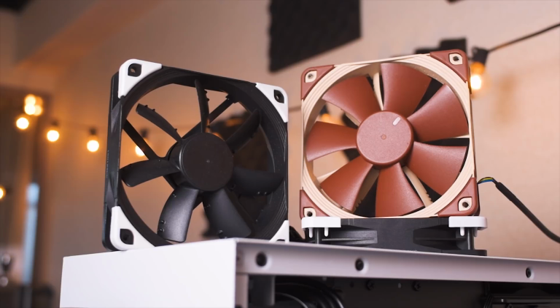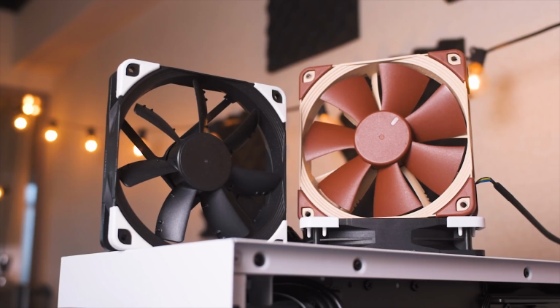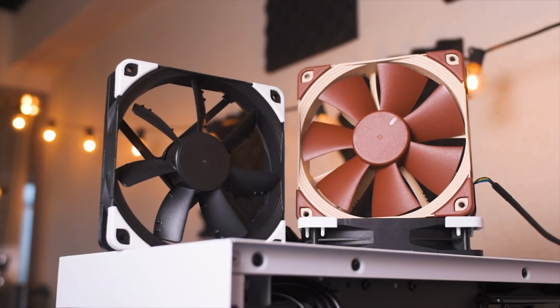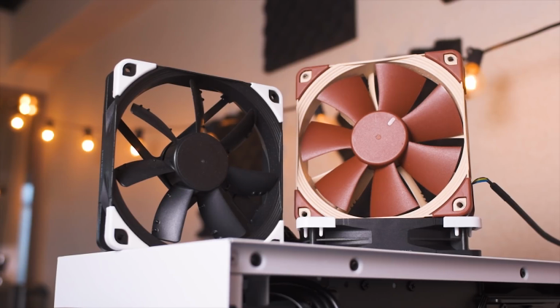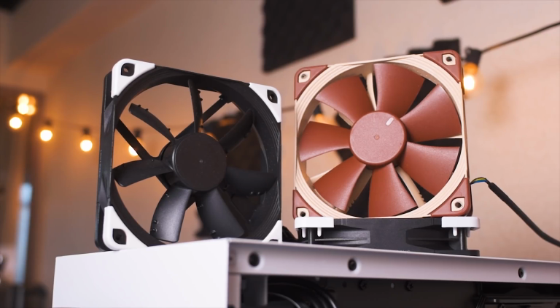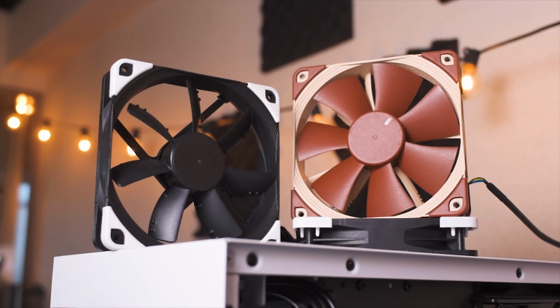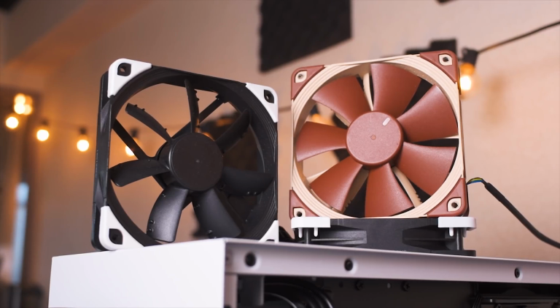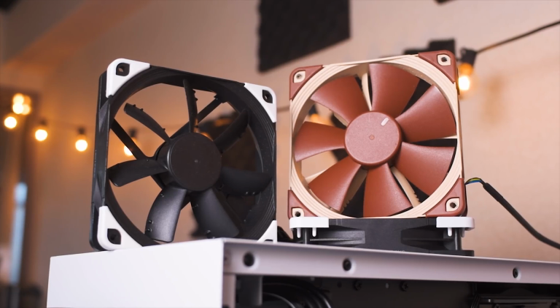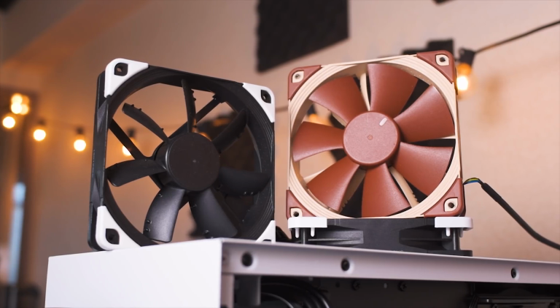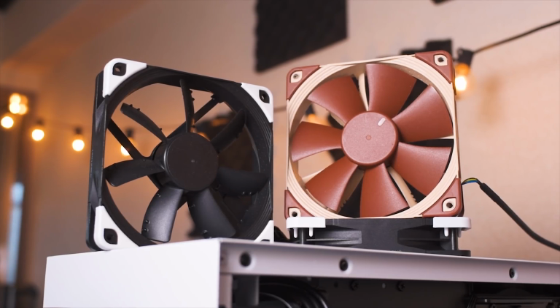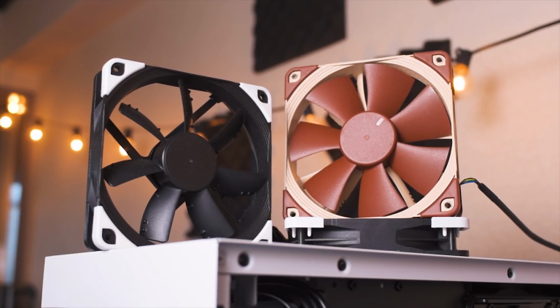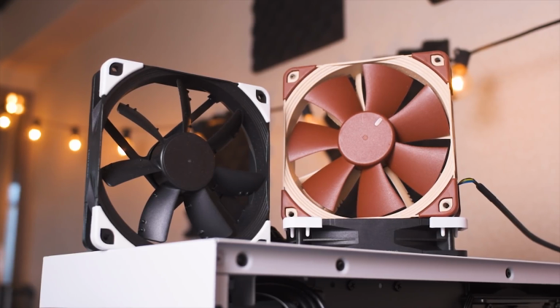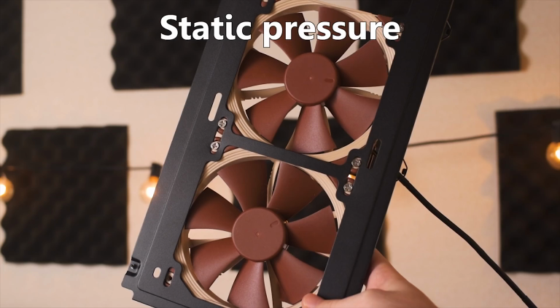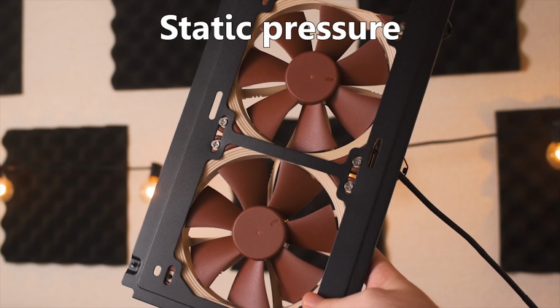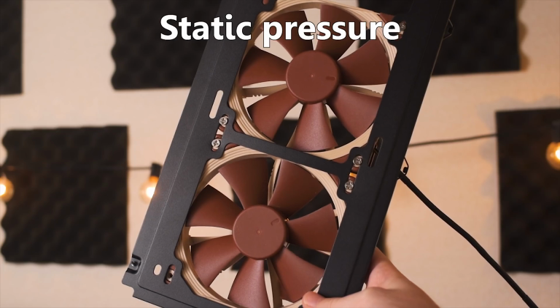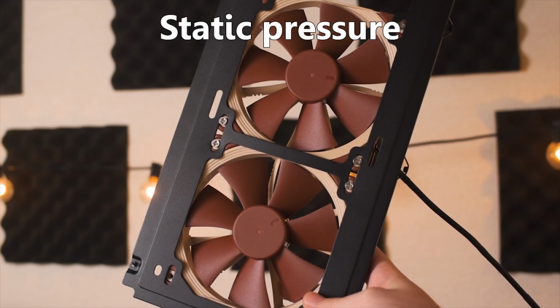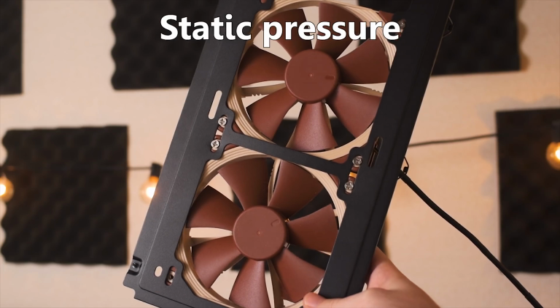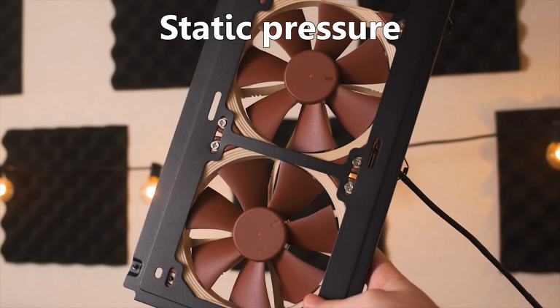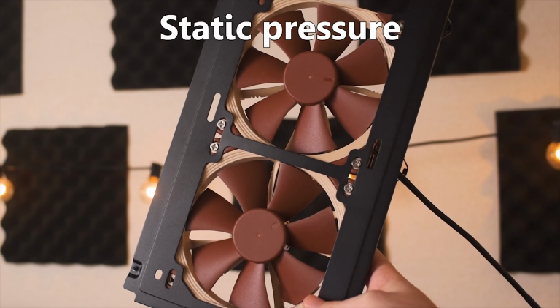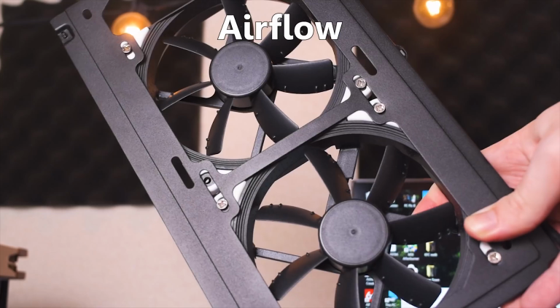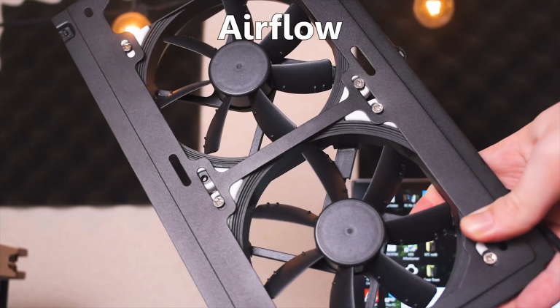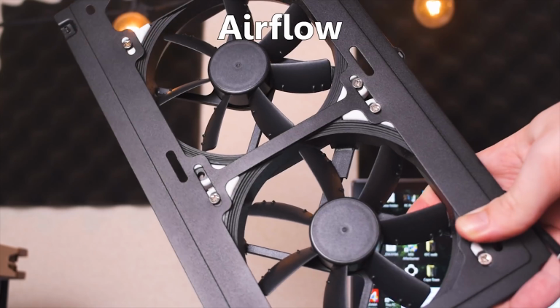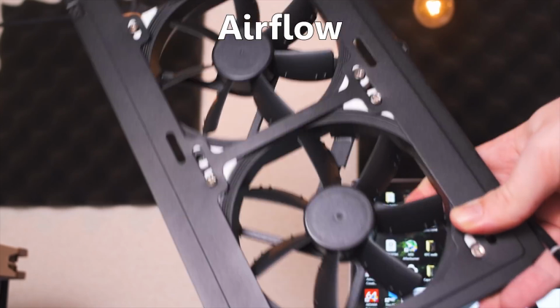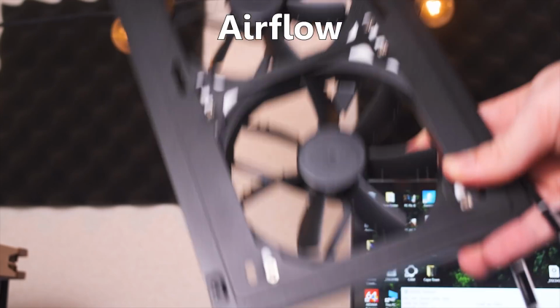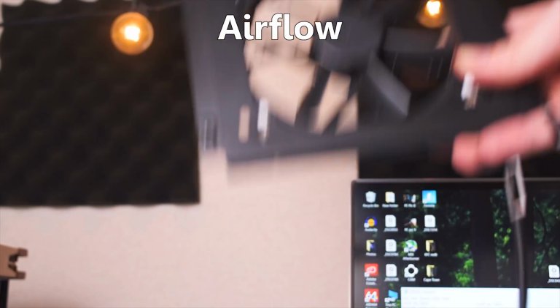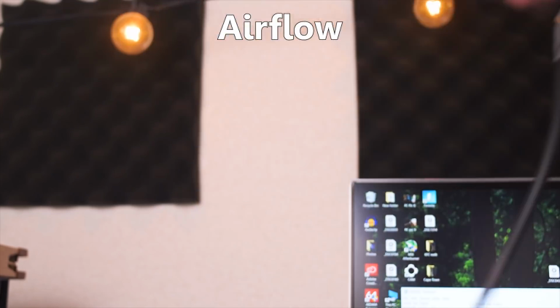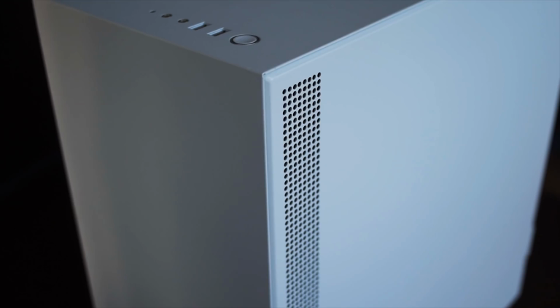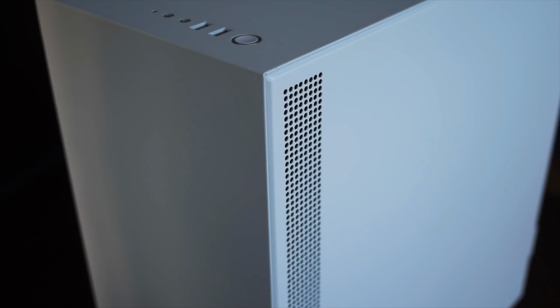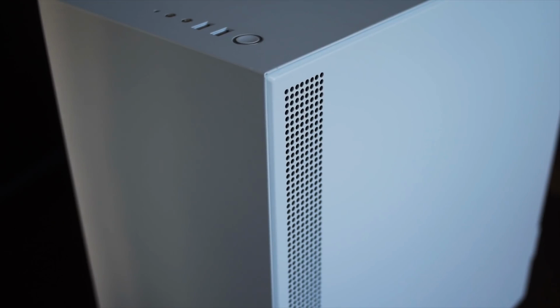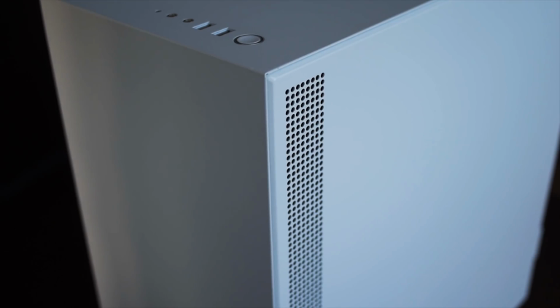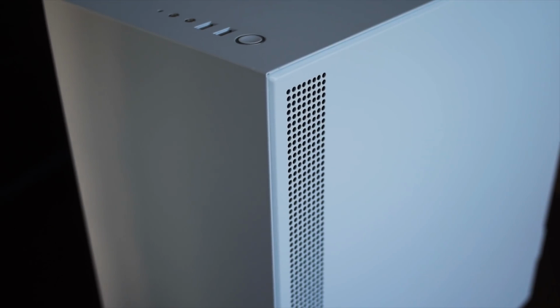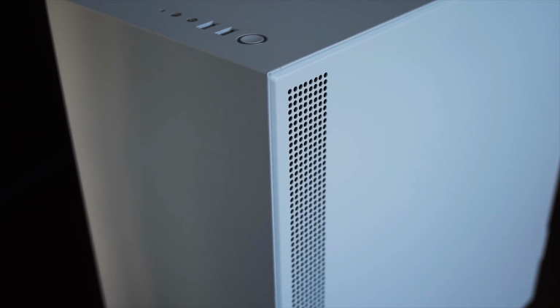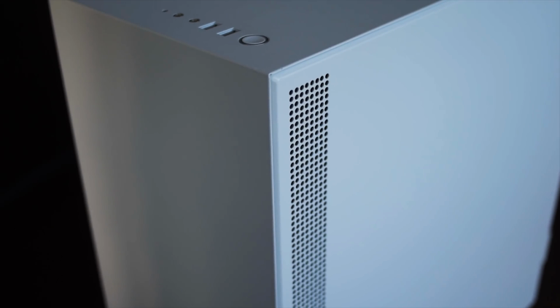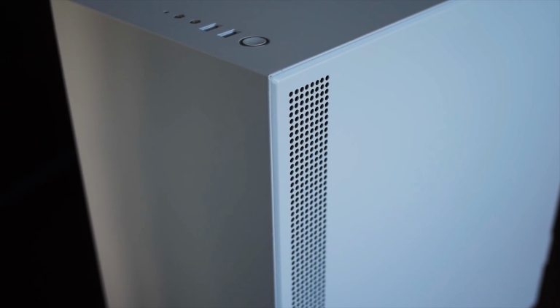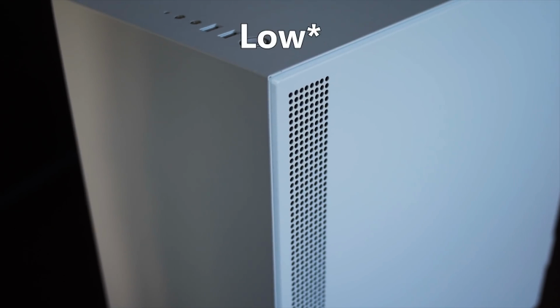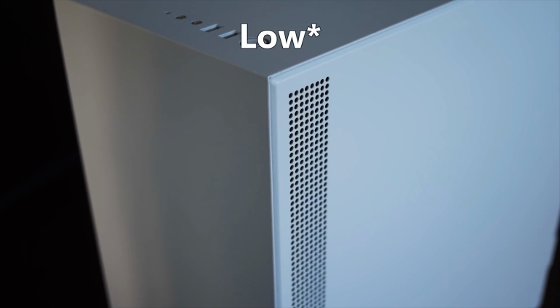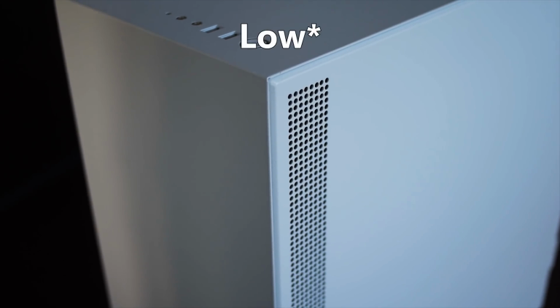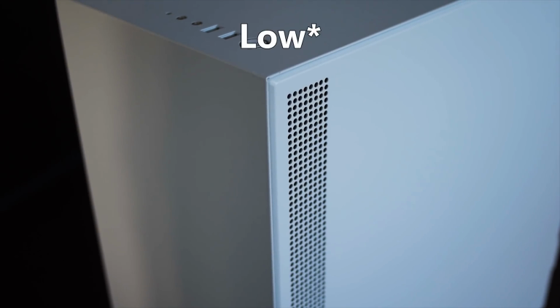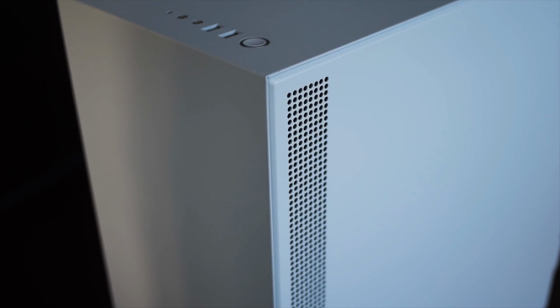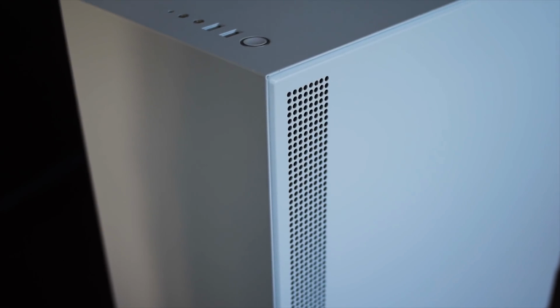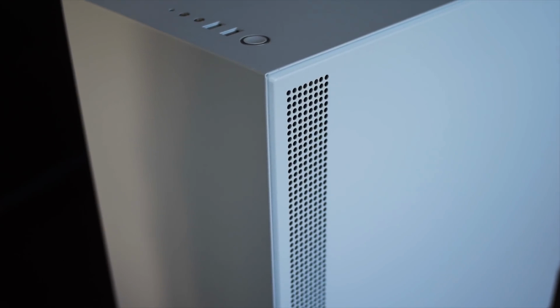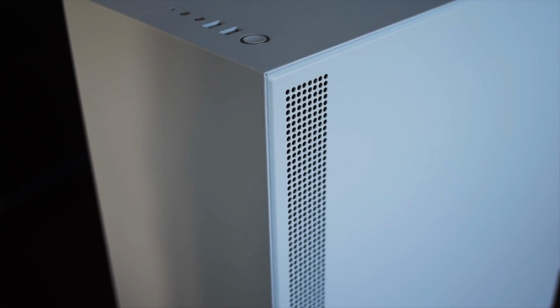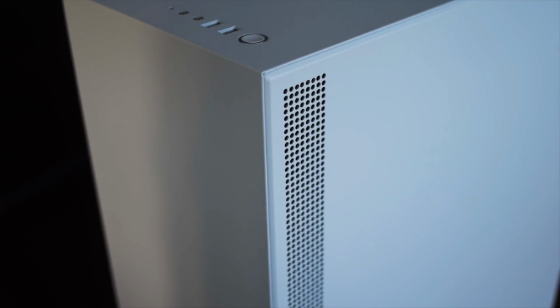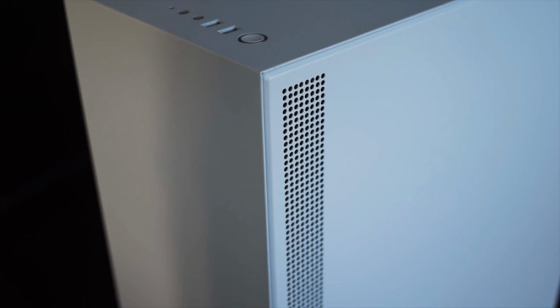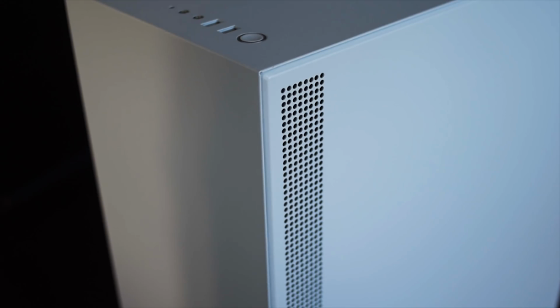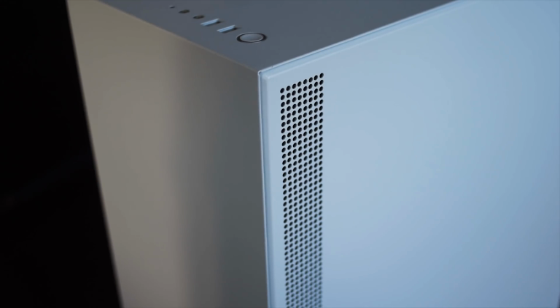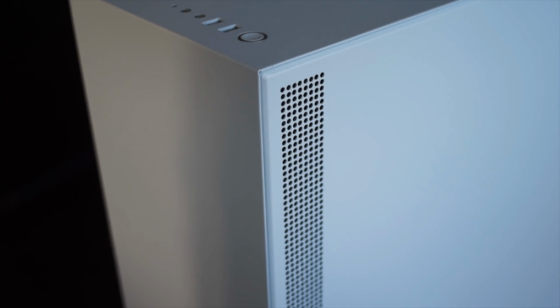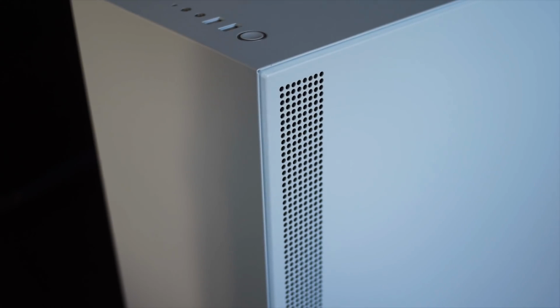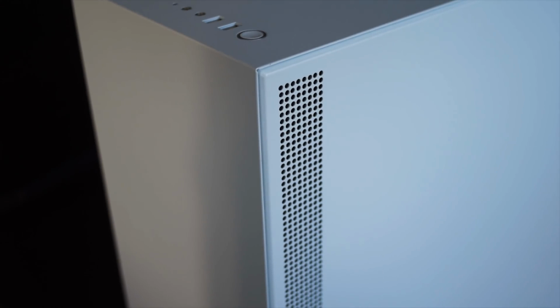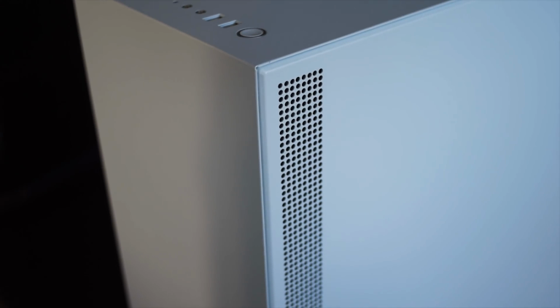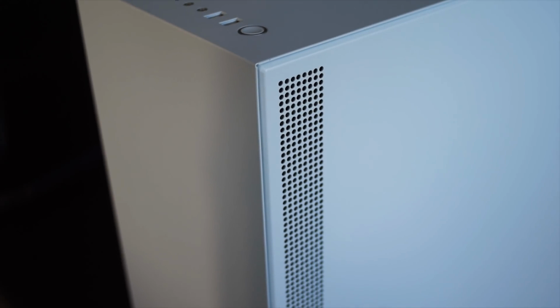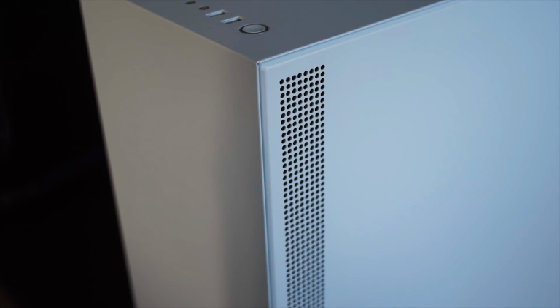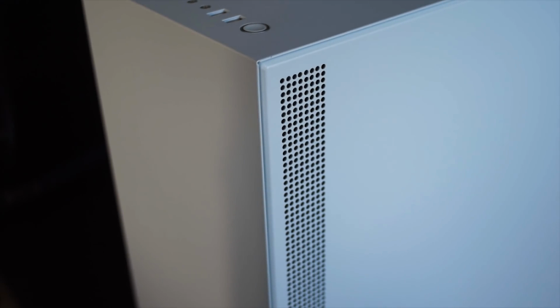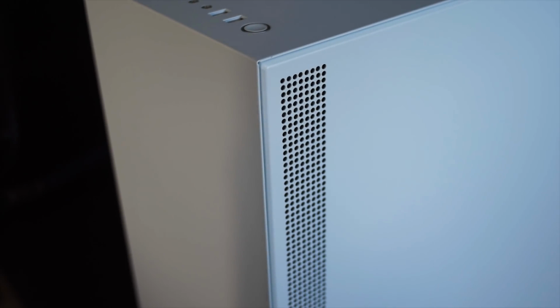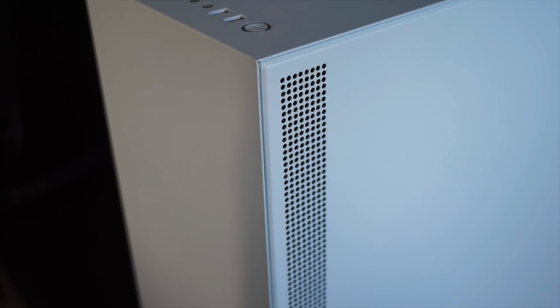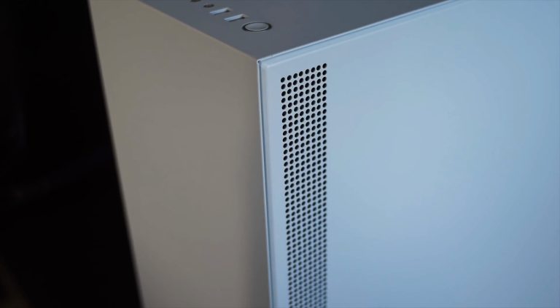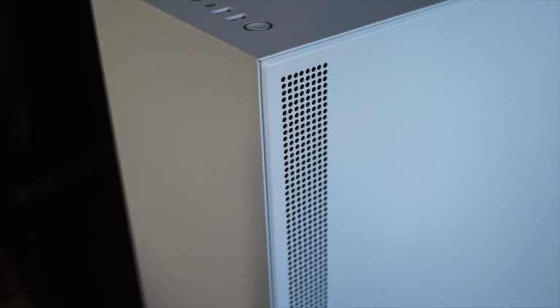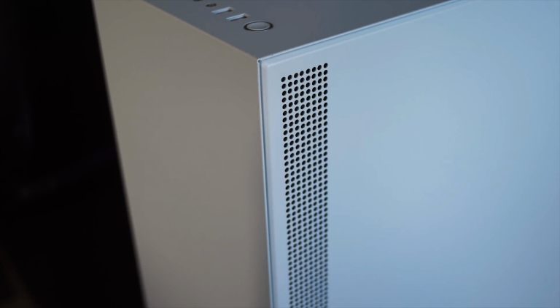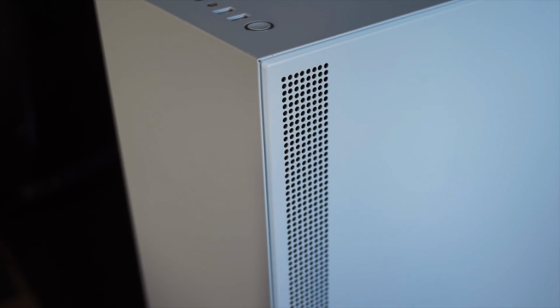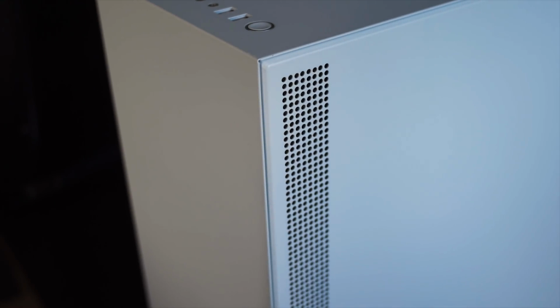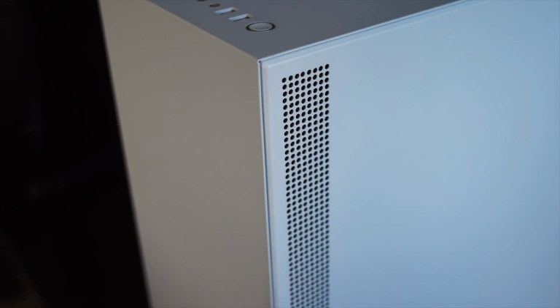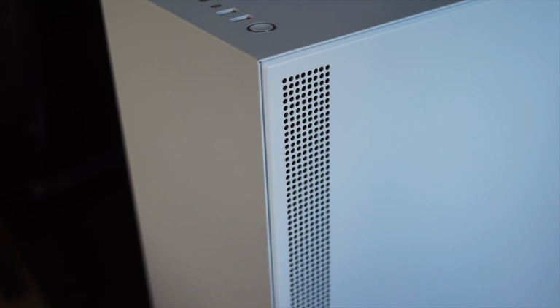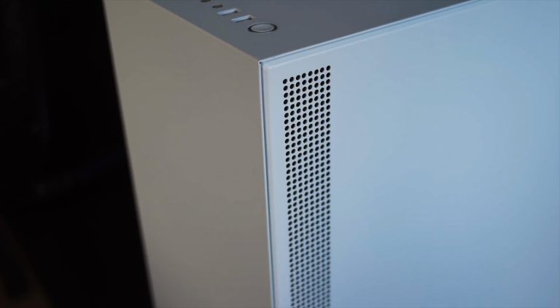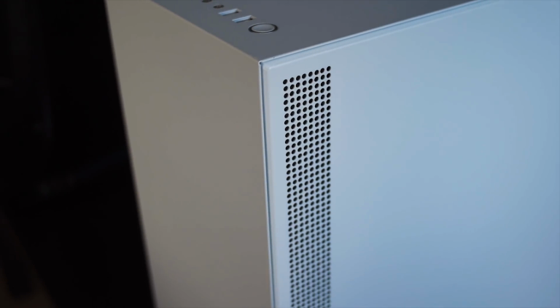Which is better — static pressure or airflow fans — for cases with no front airflow? Let's find out.